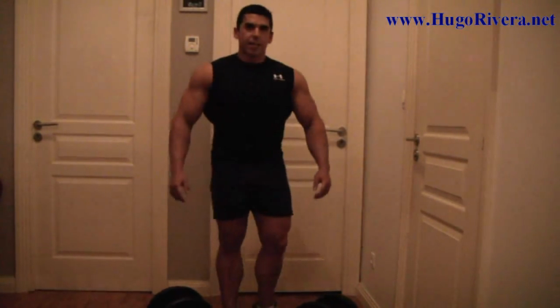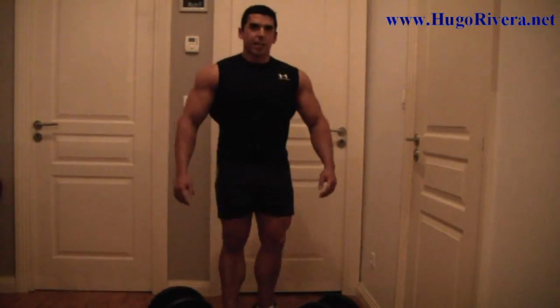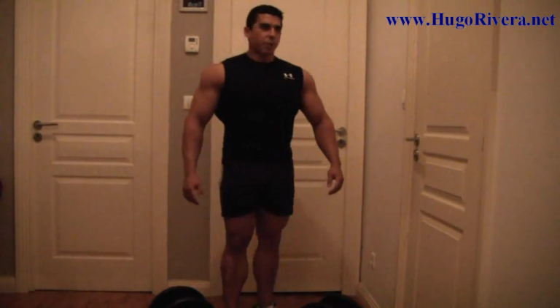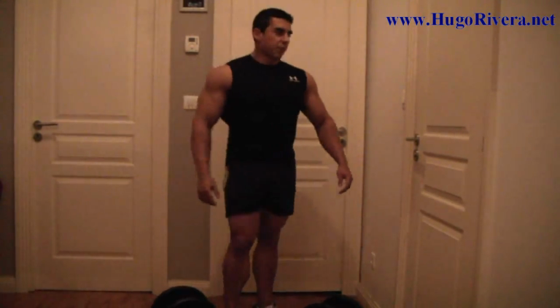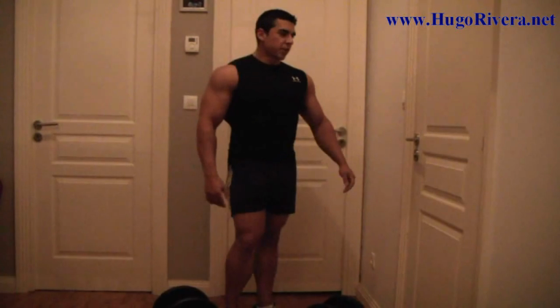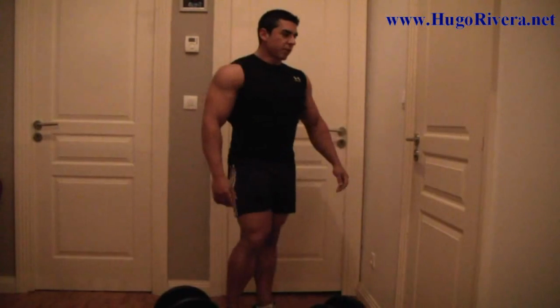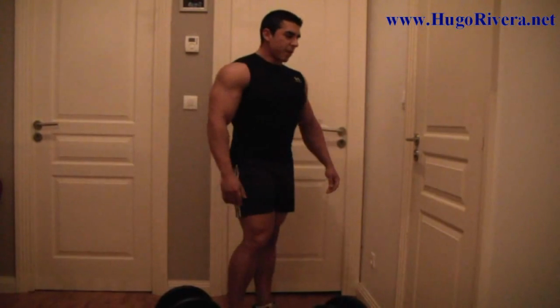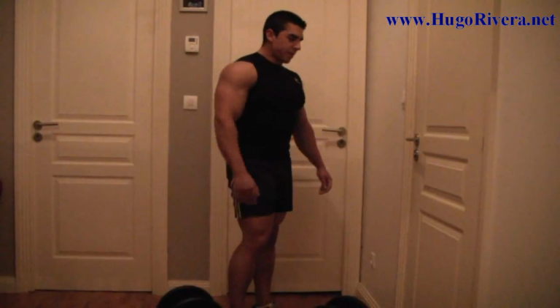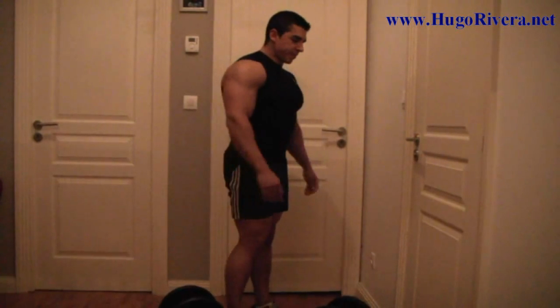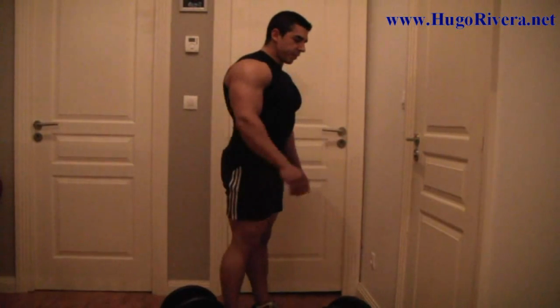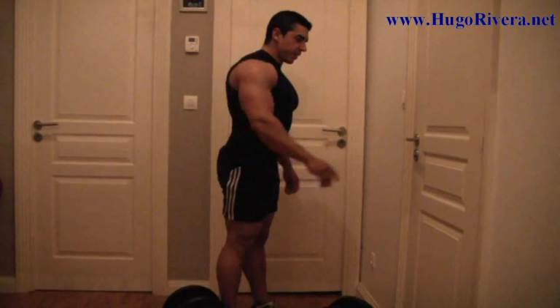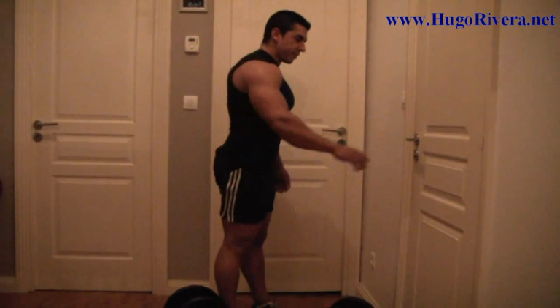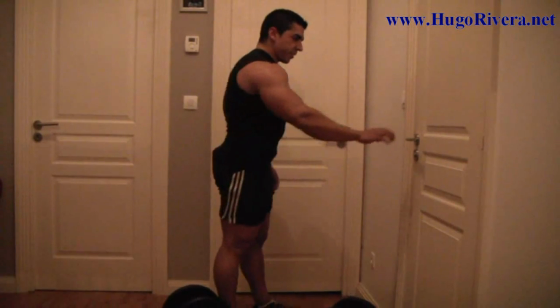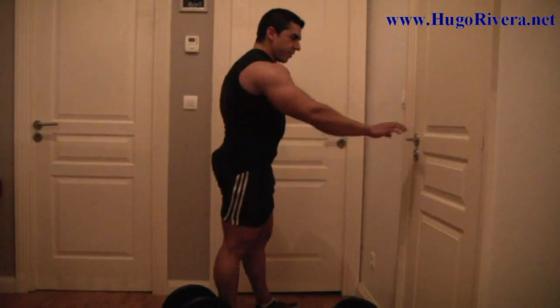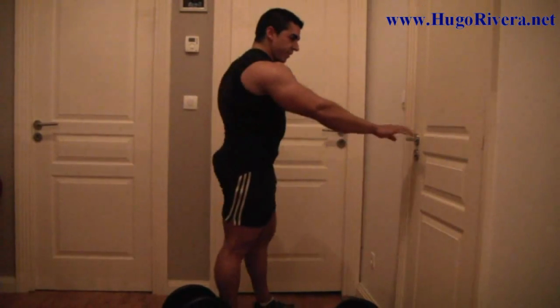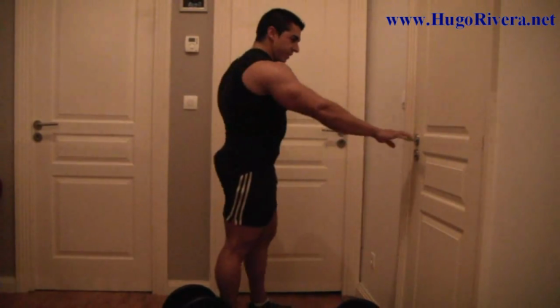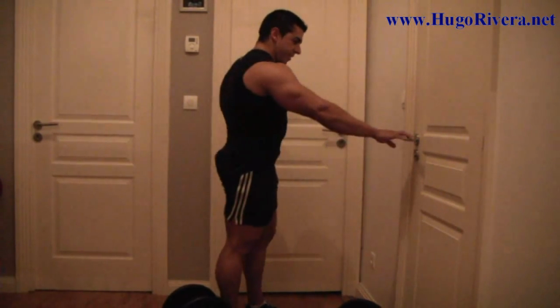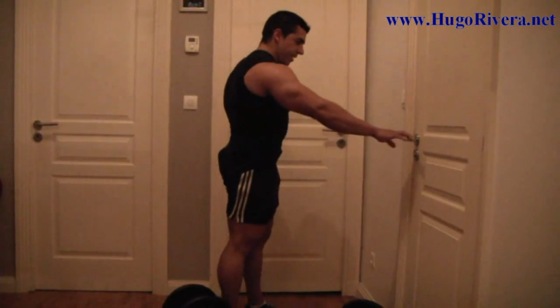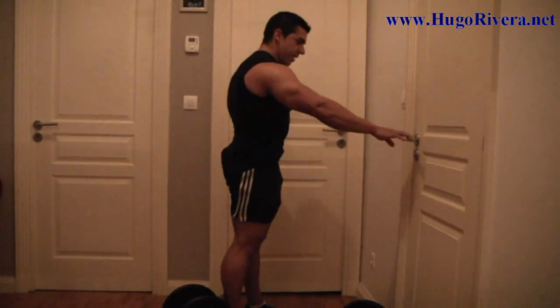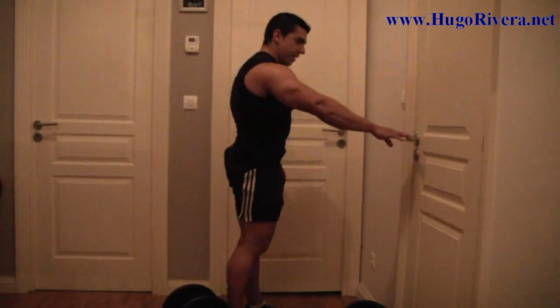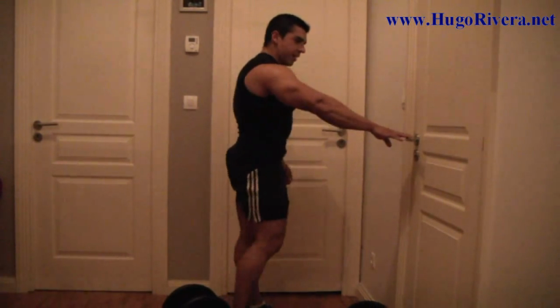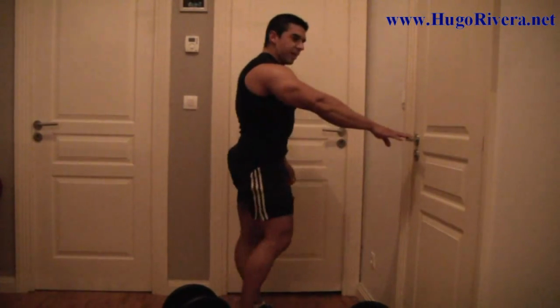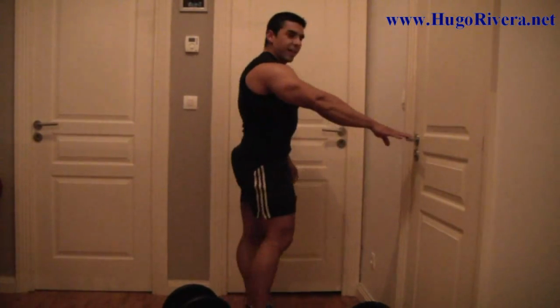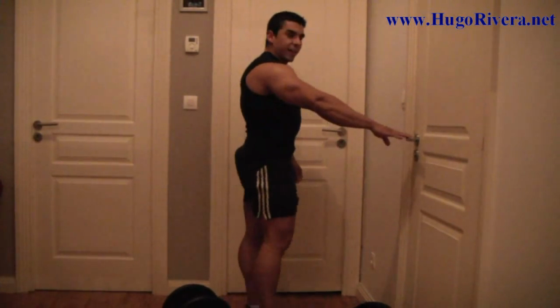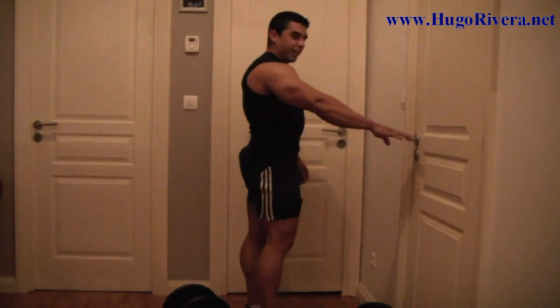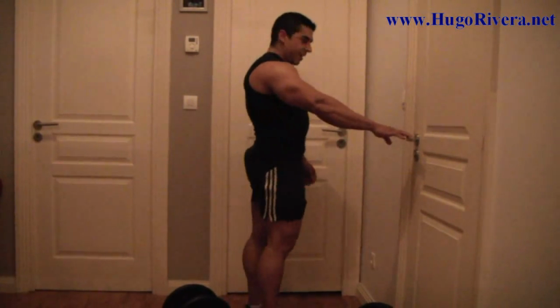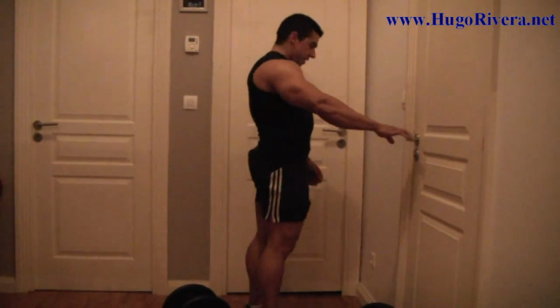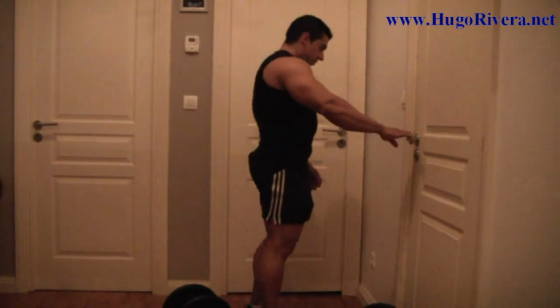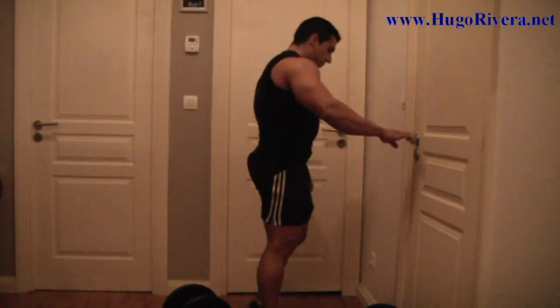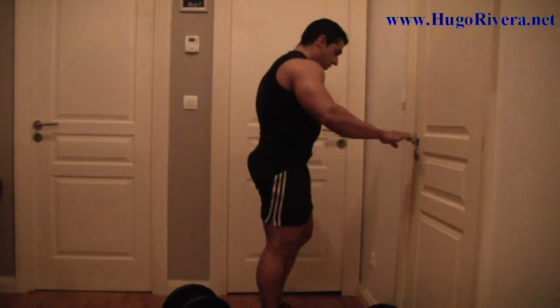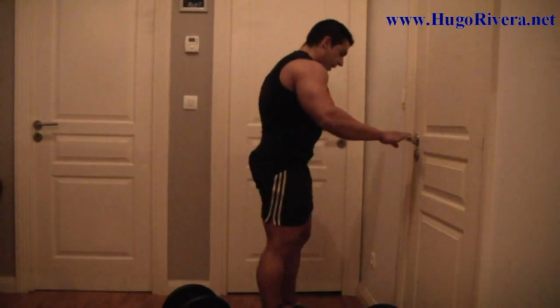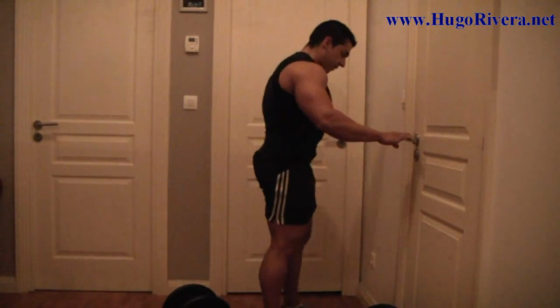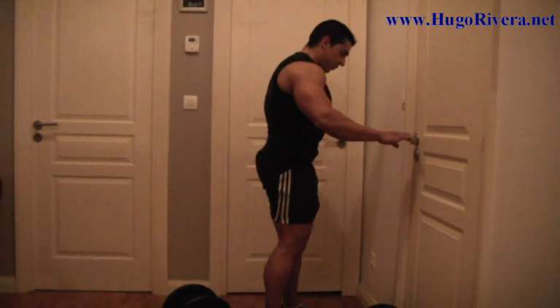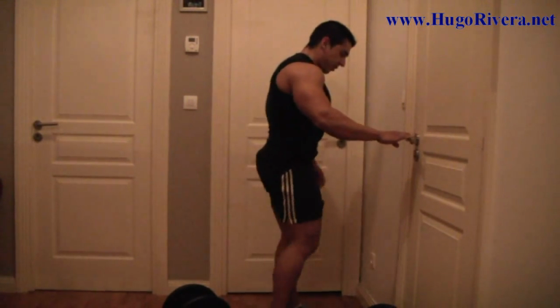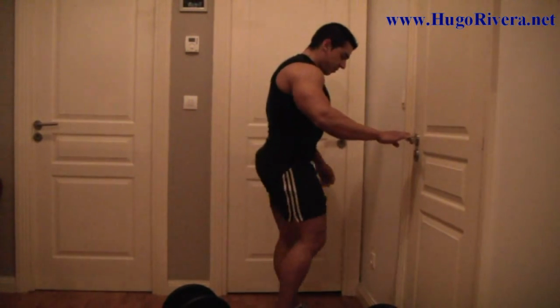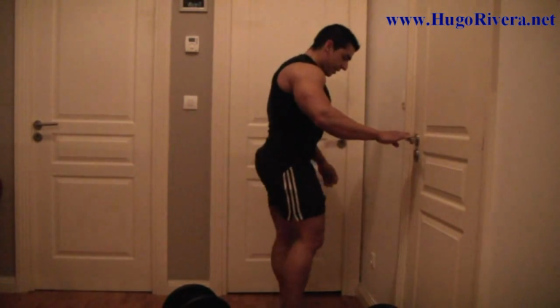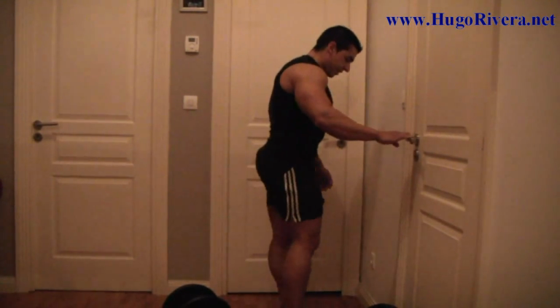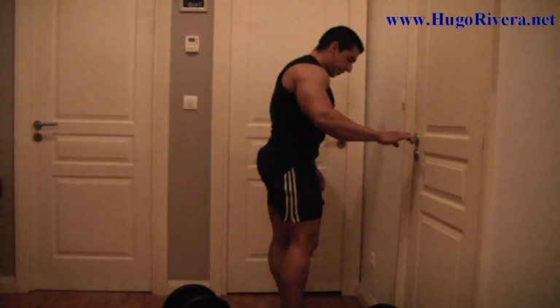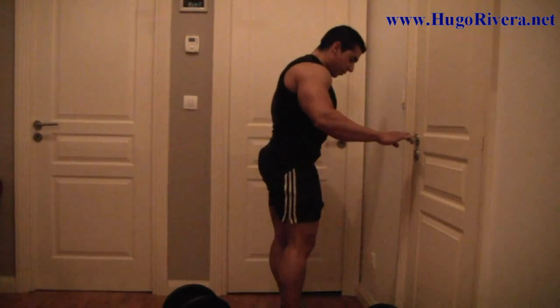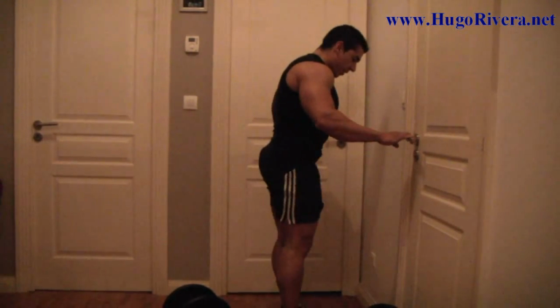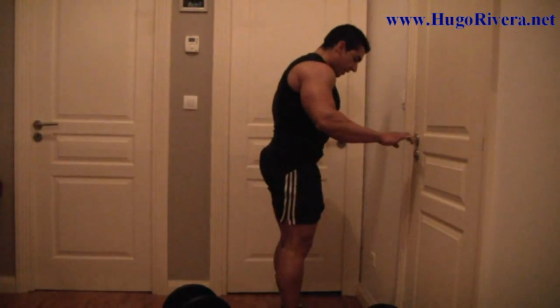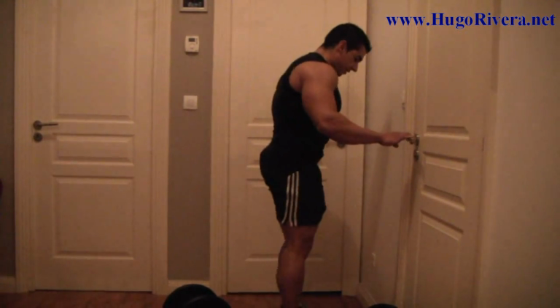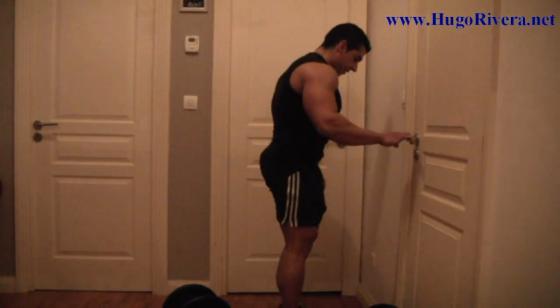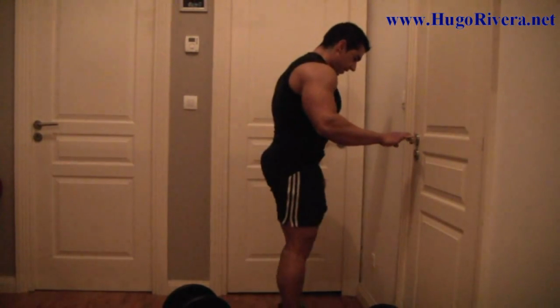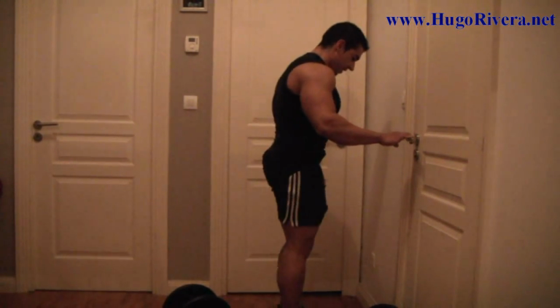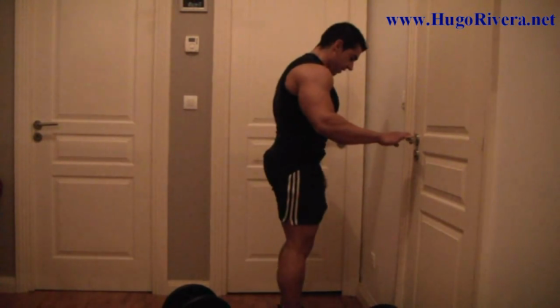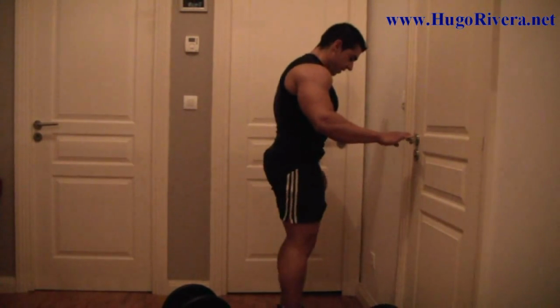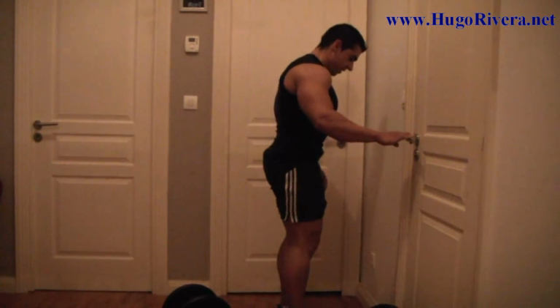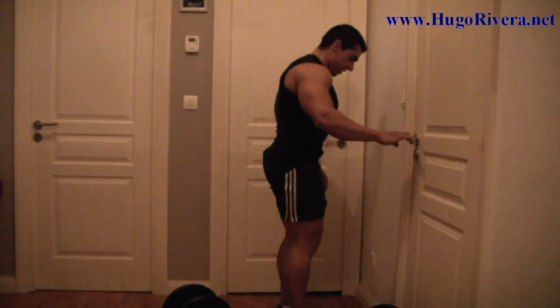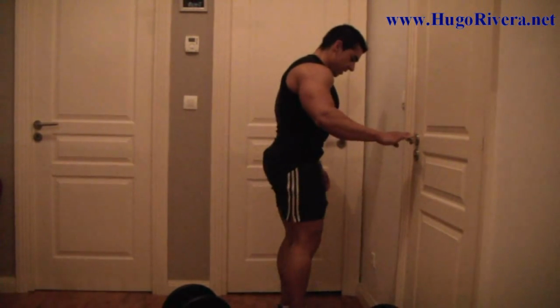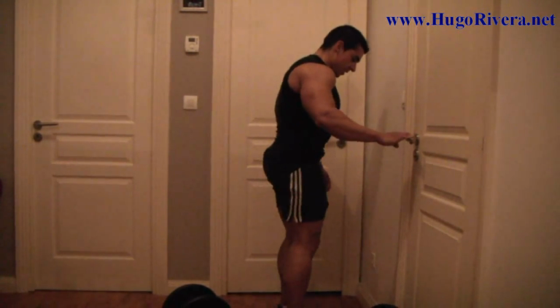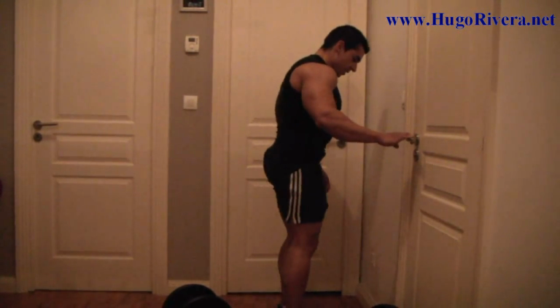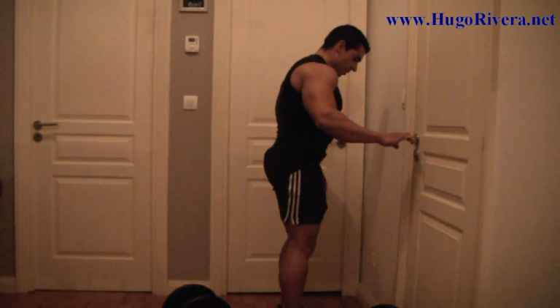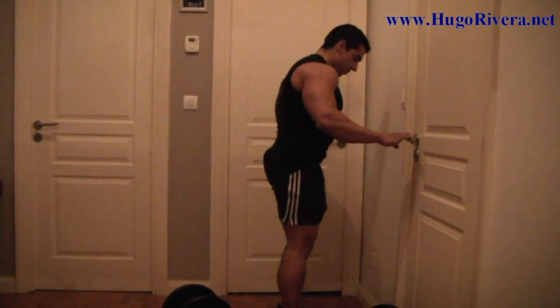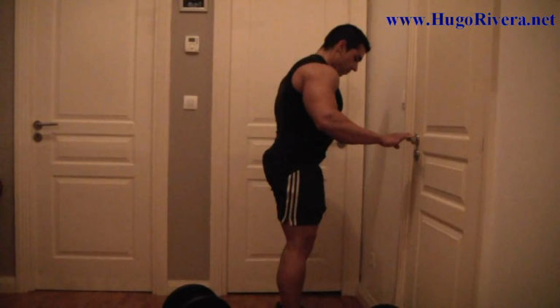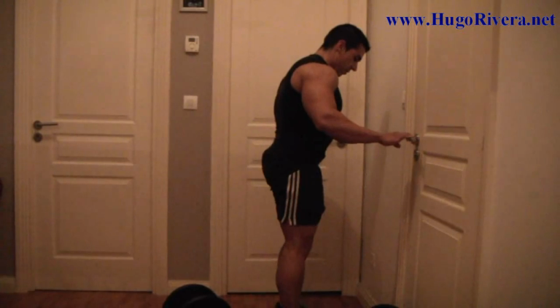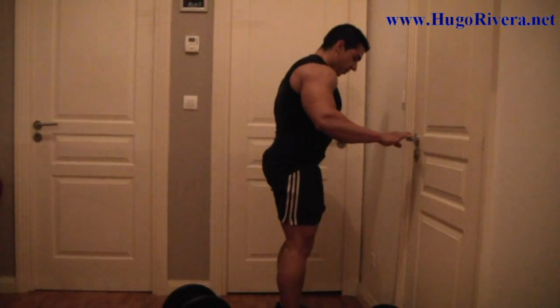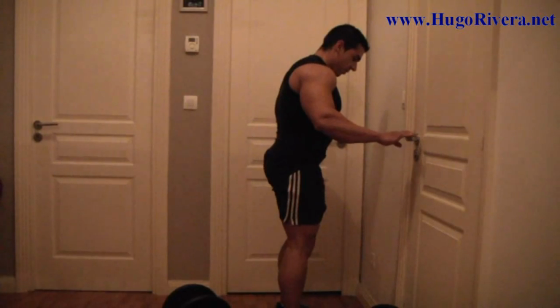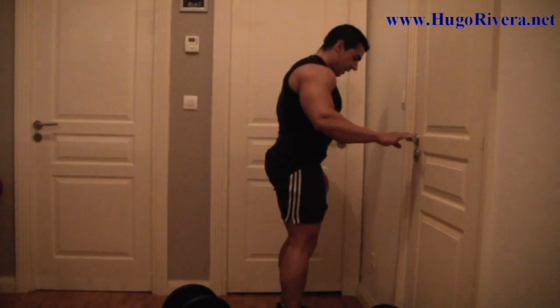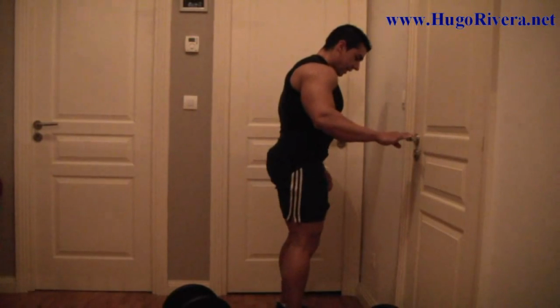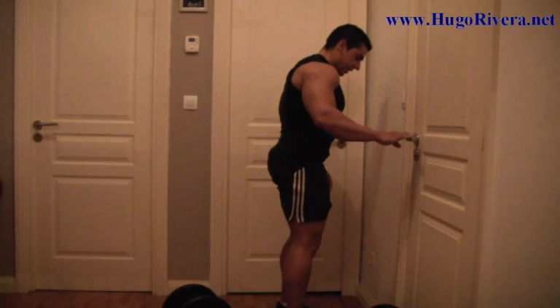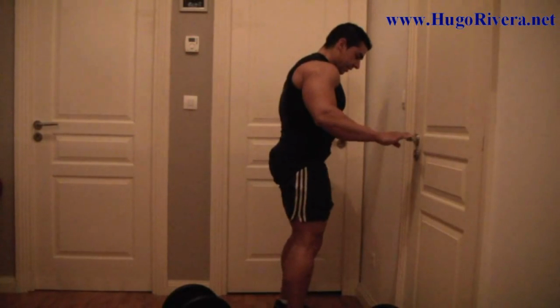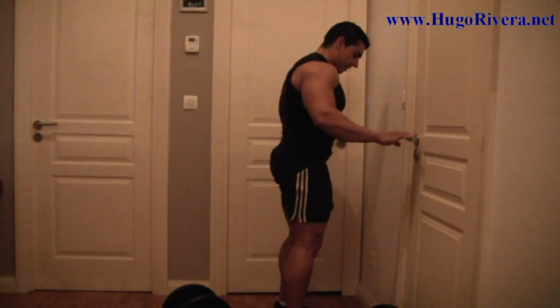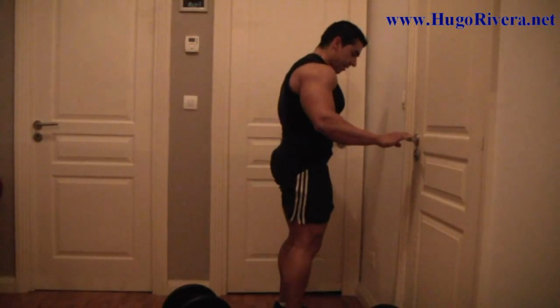Now we're going to grab a sturdy surface to go ahead and do some sissy squats, which look like this.